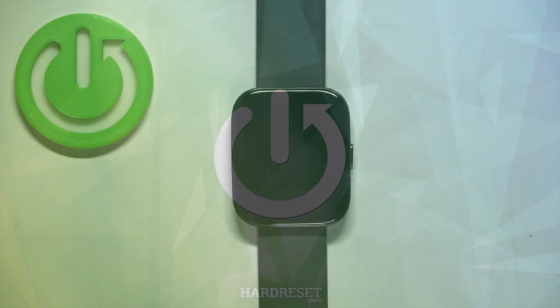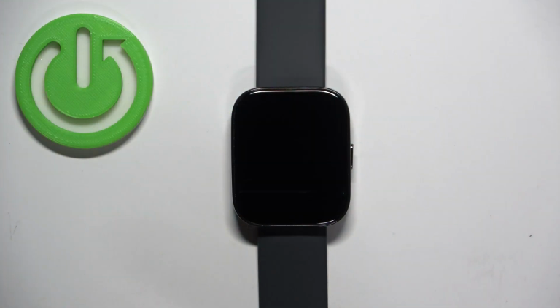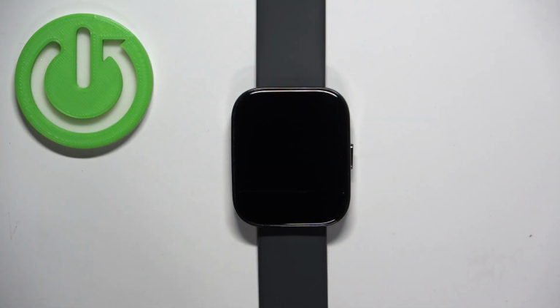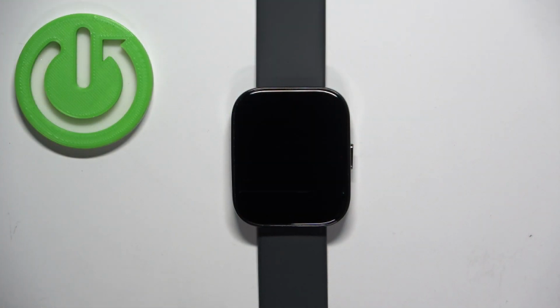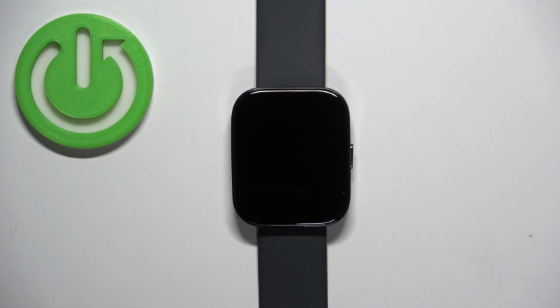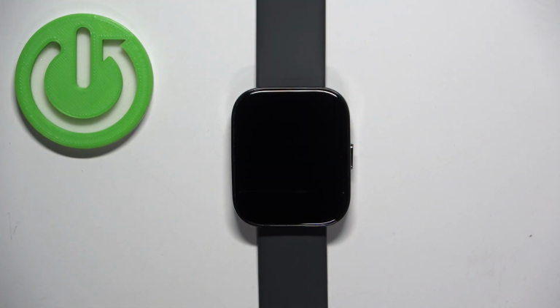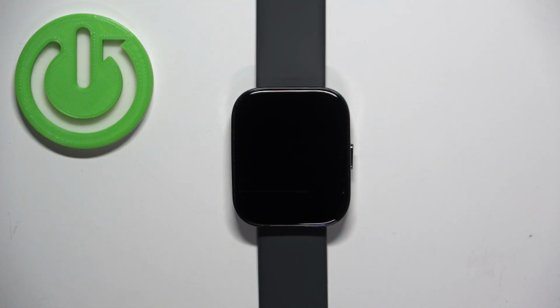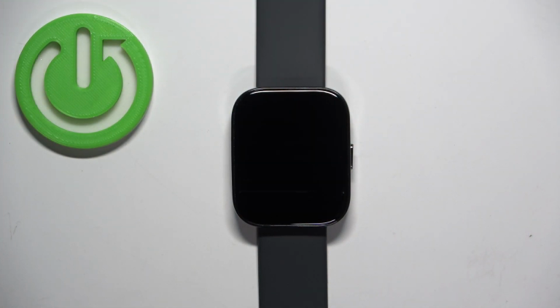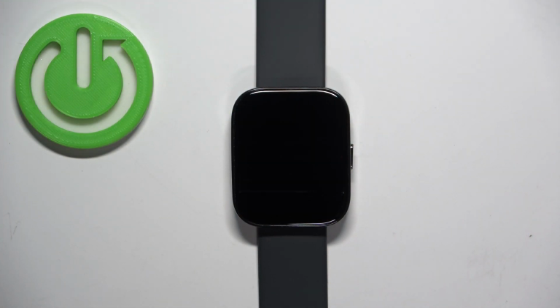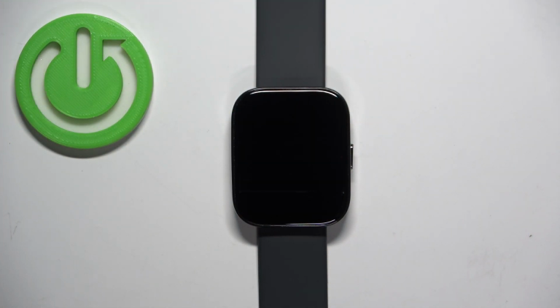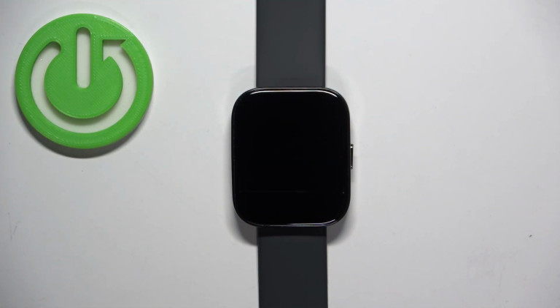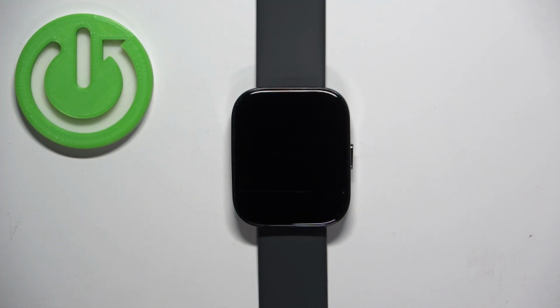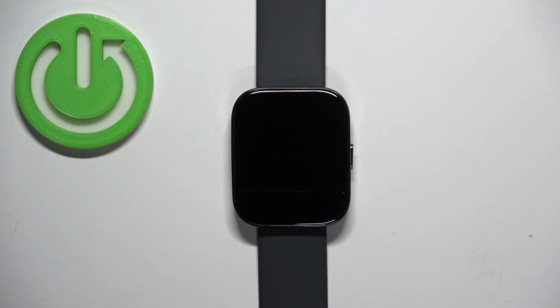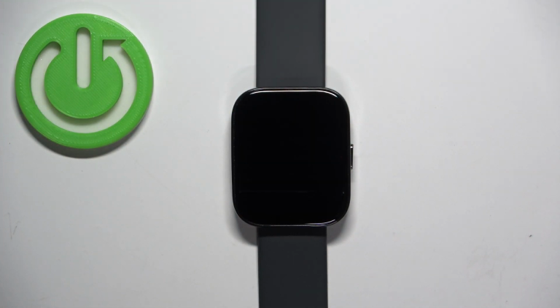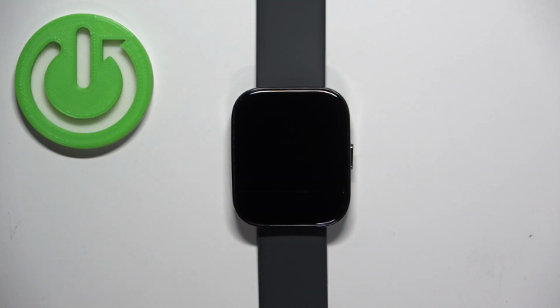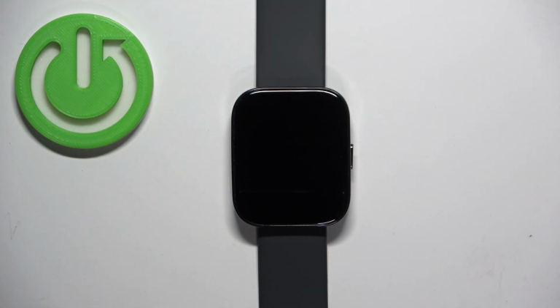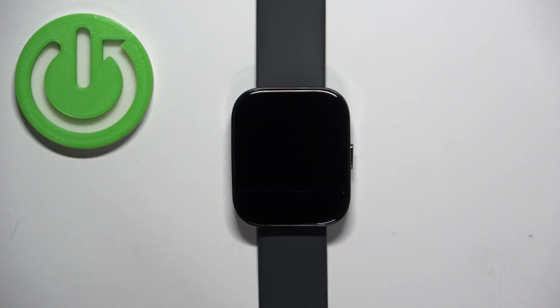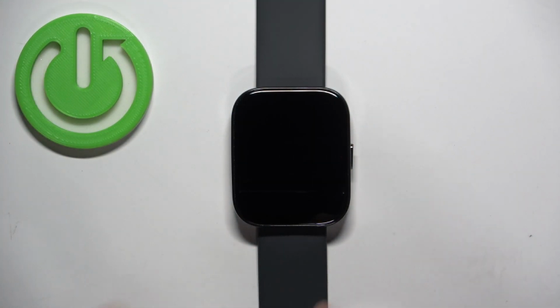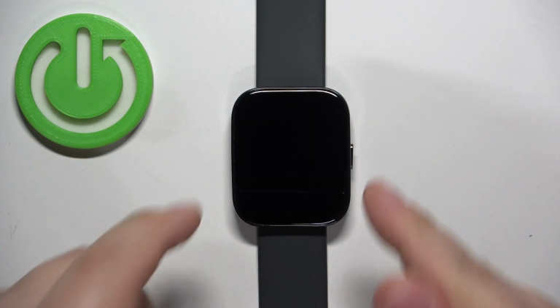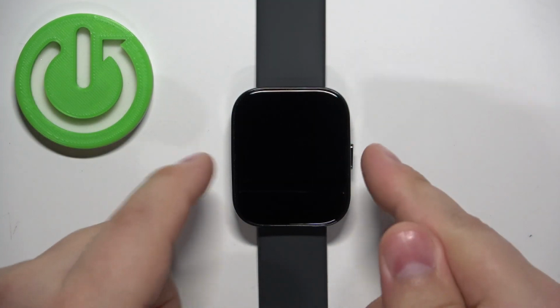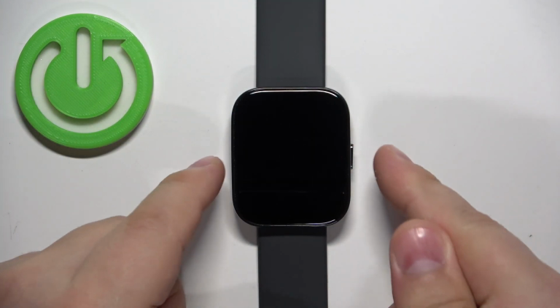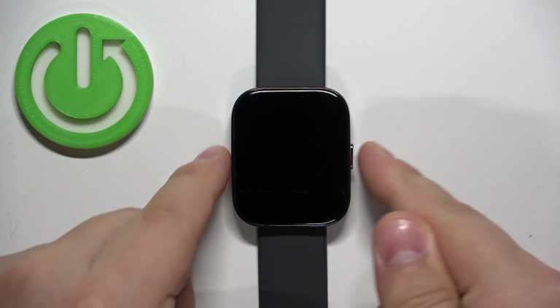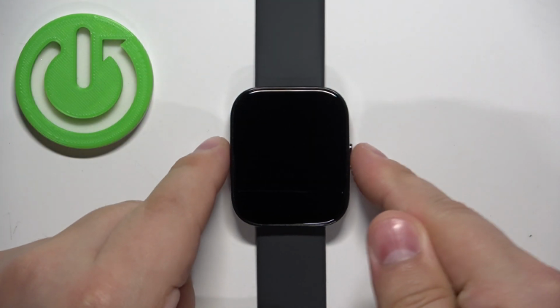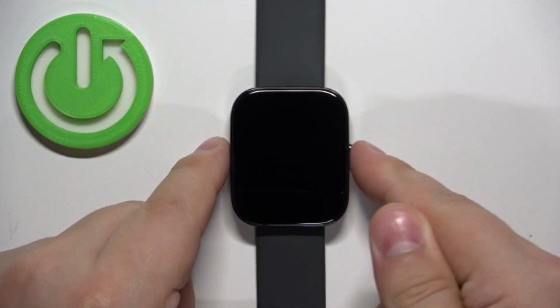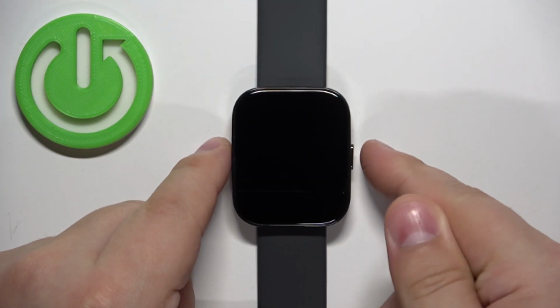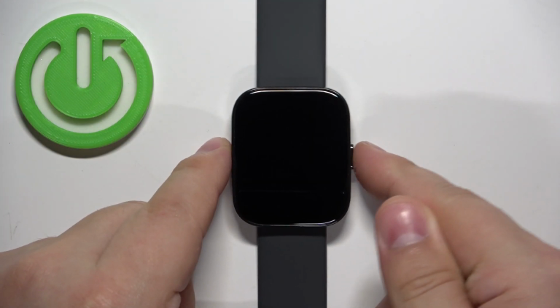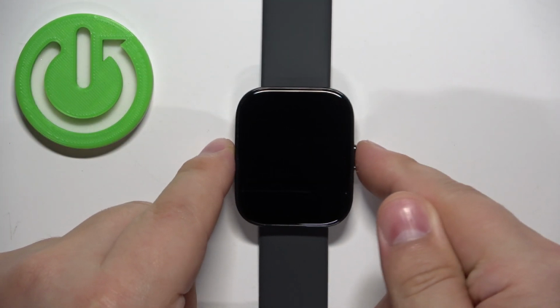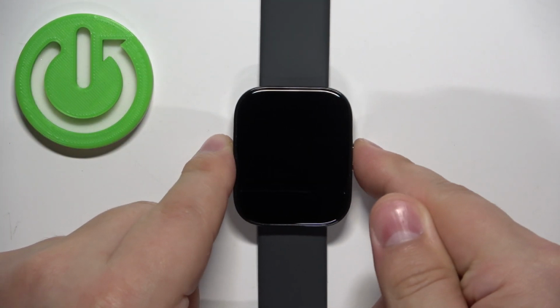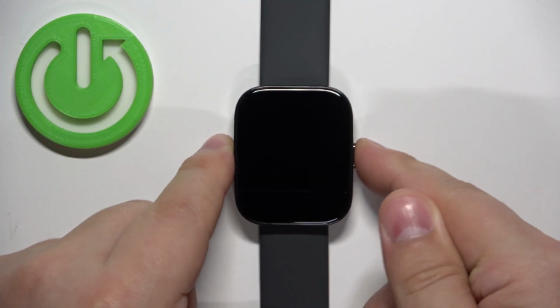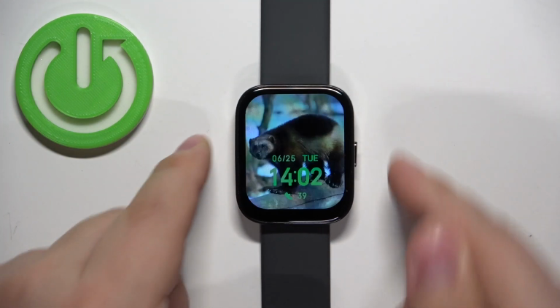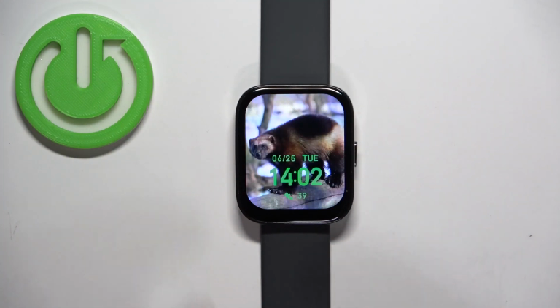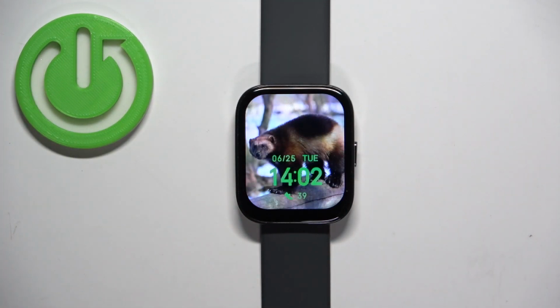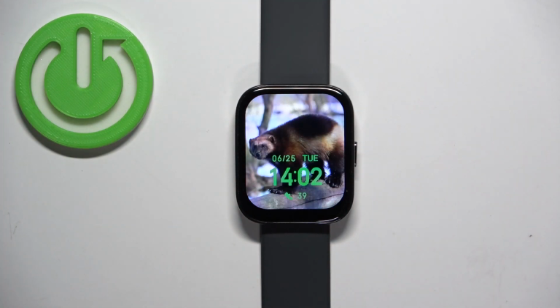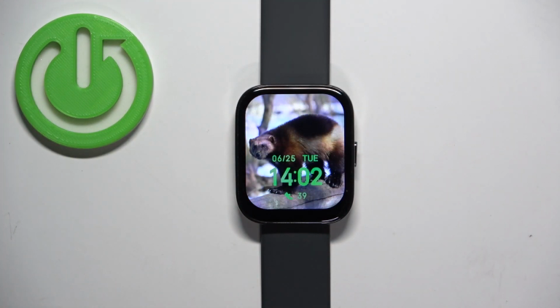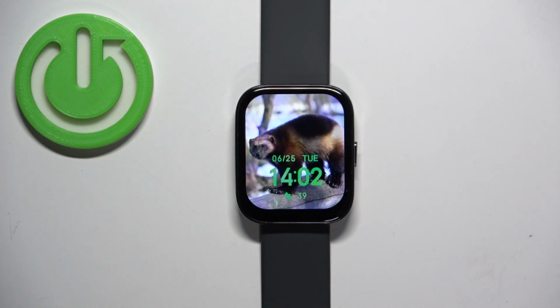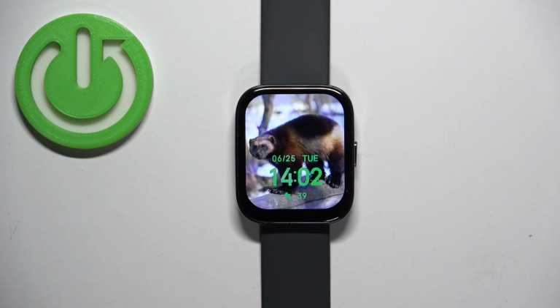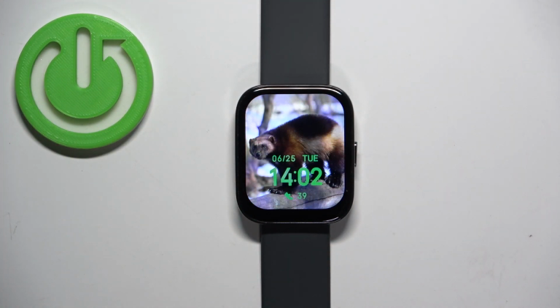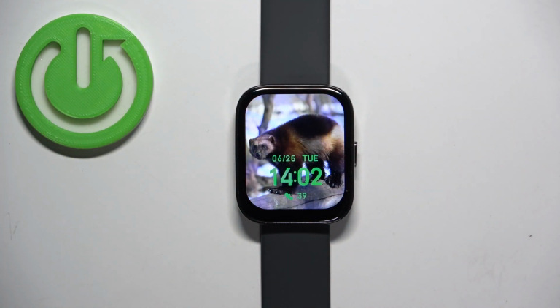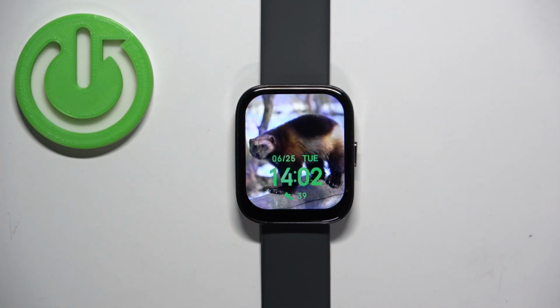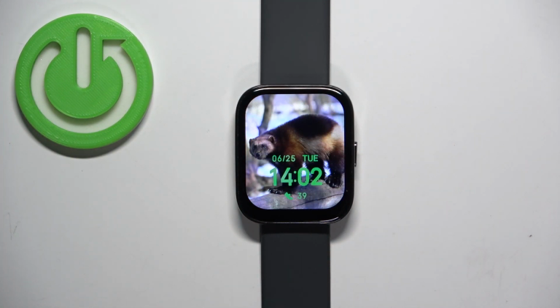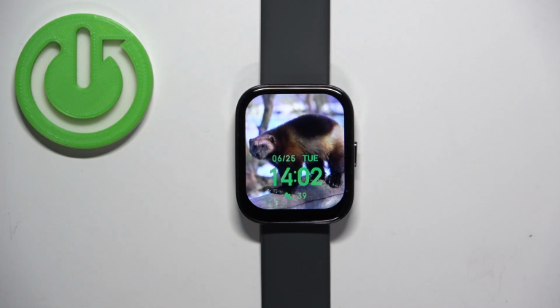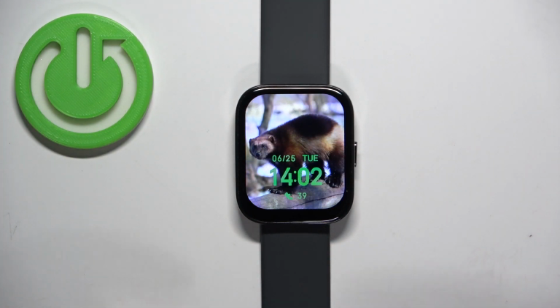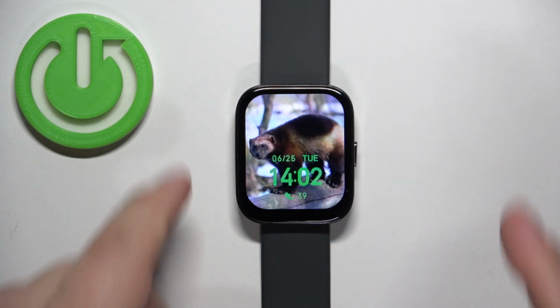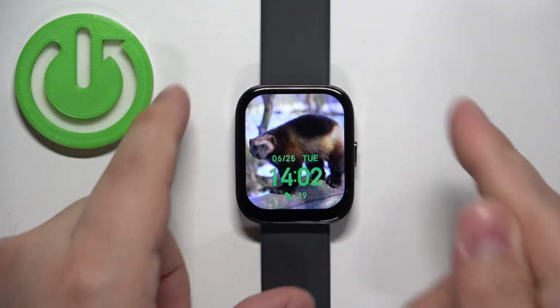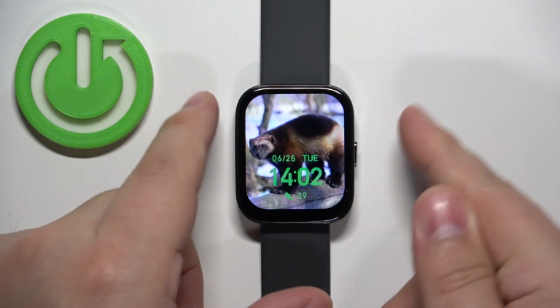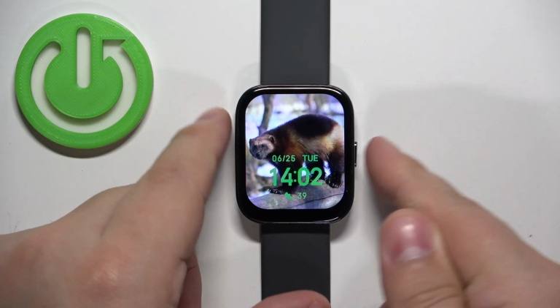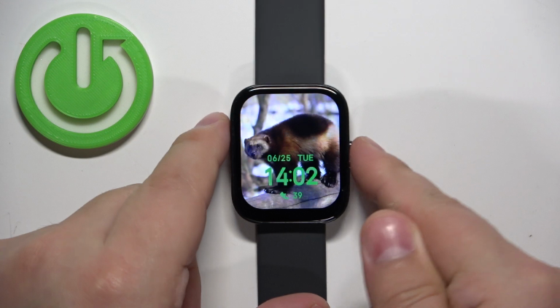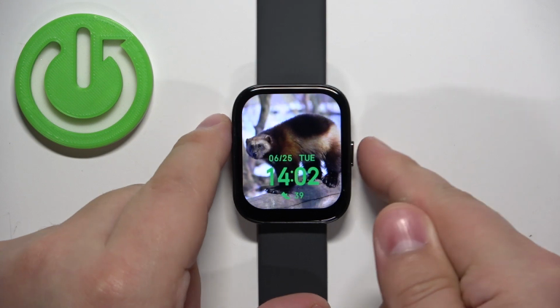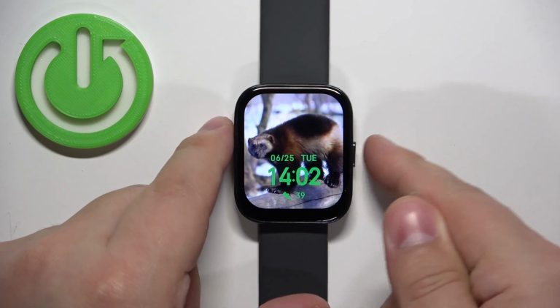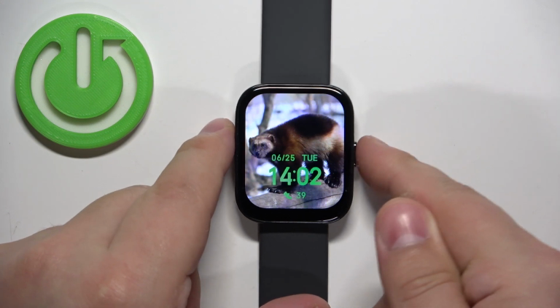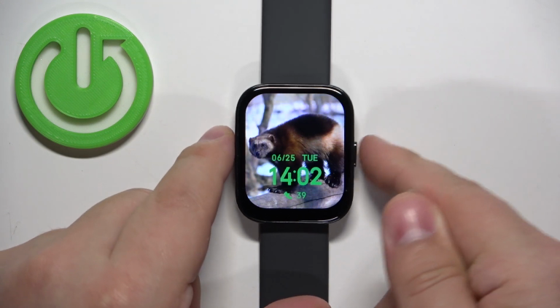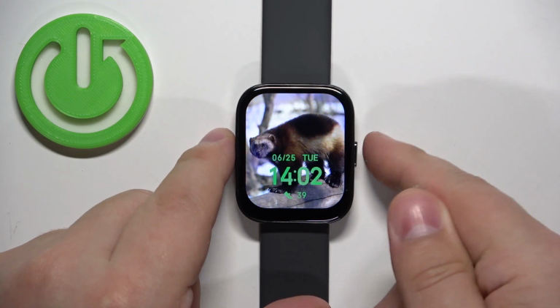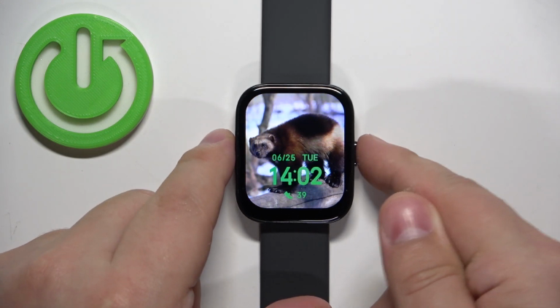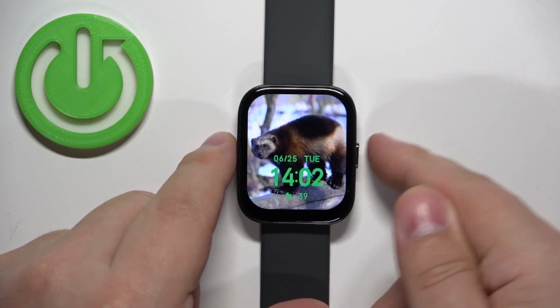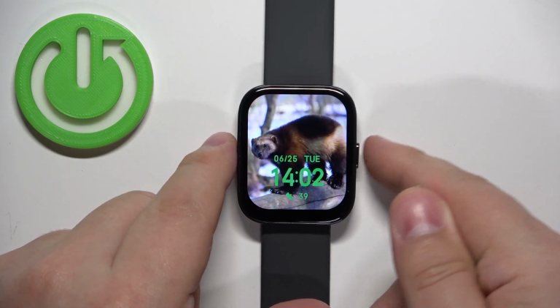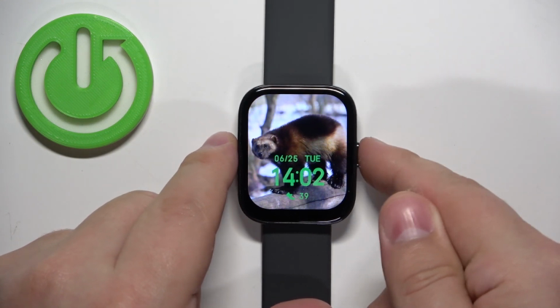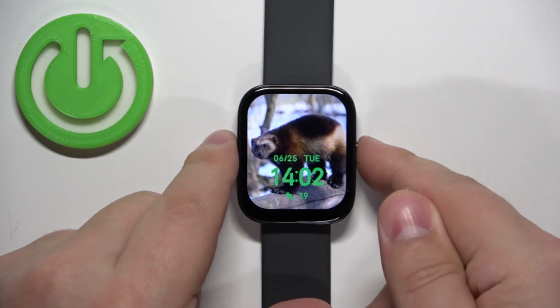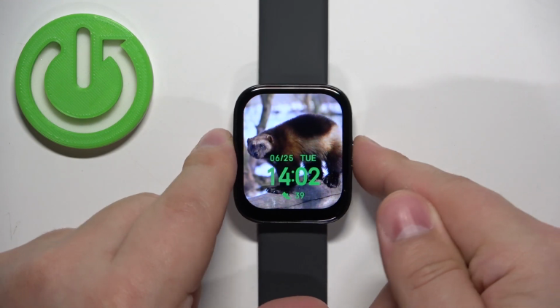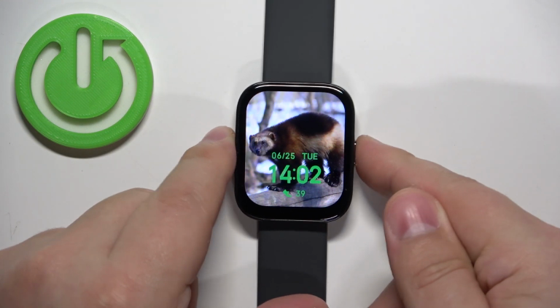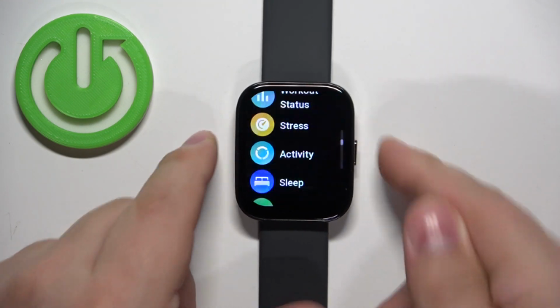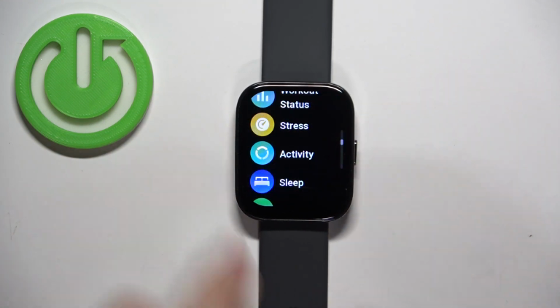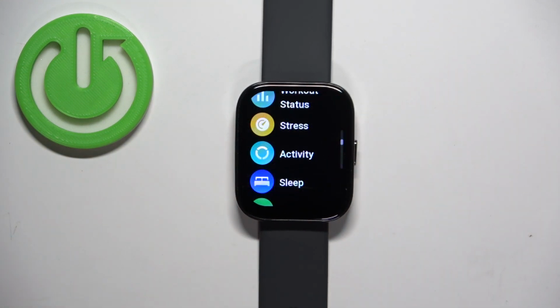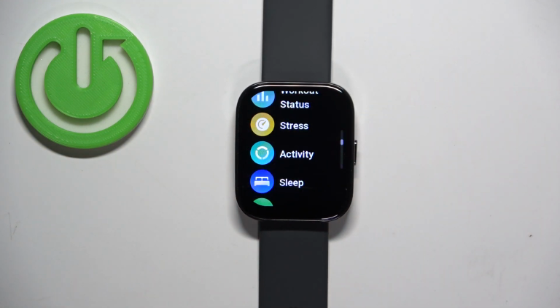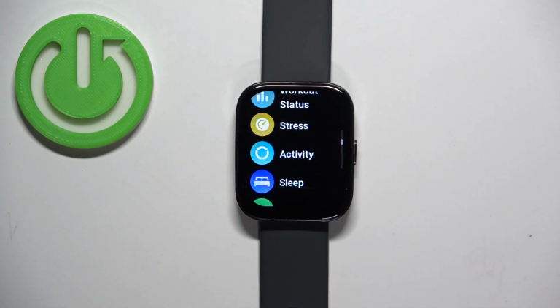First we need to wake up the screen on our watch and you can do it by pressing the side button. After you wake up the screen, press the side button again to open the menu.